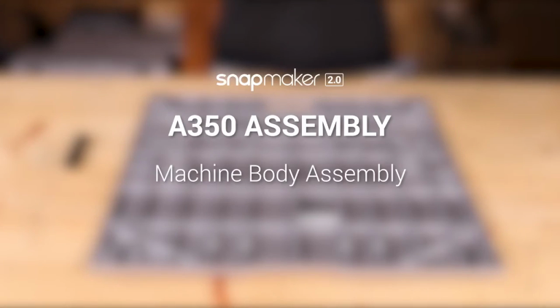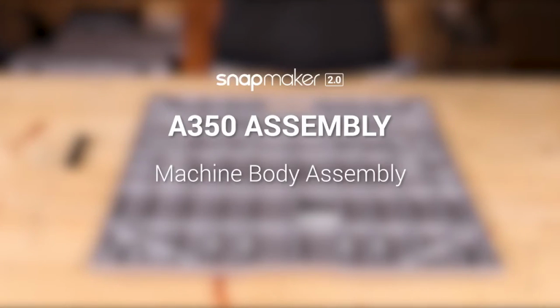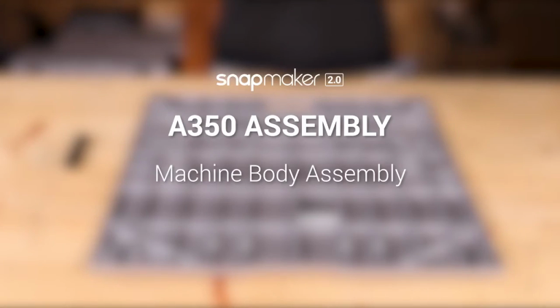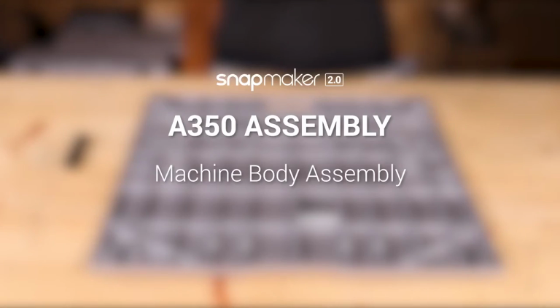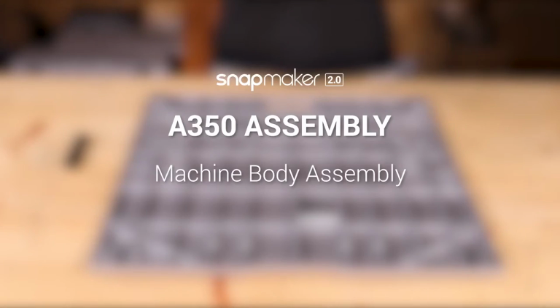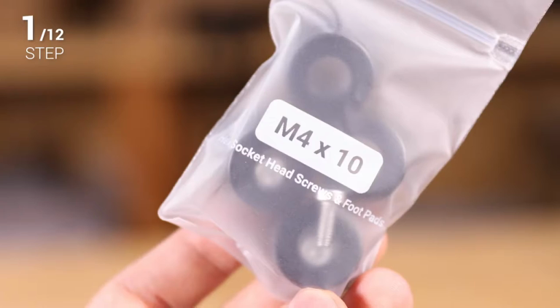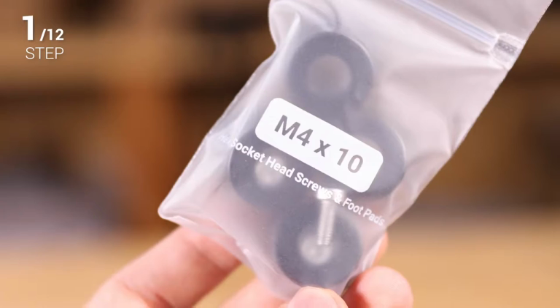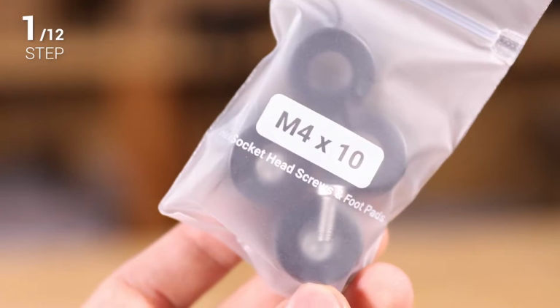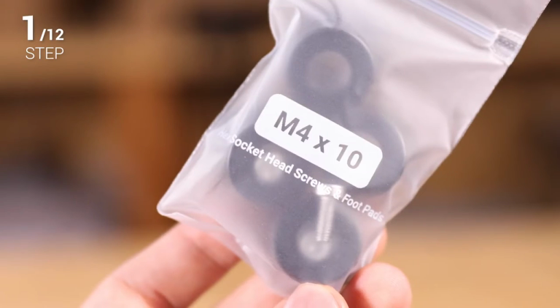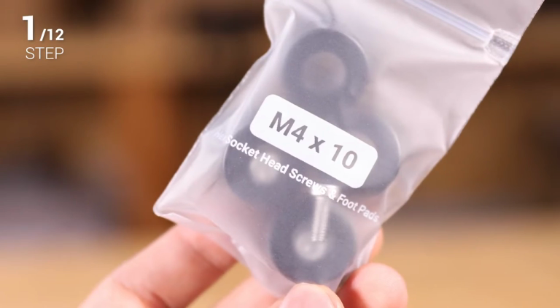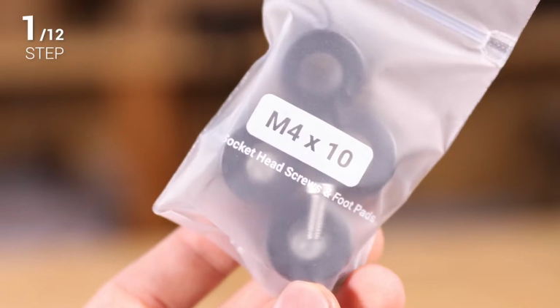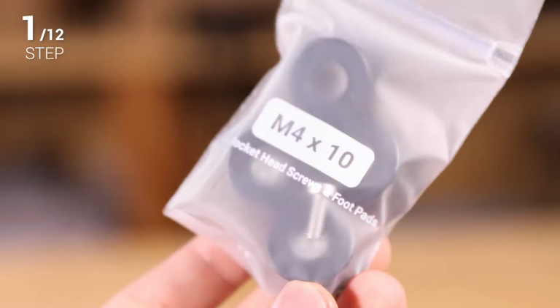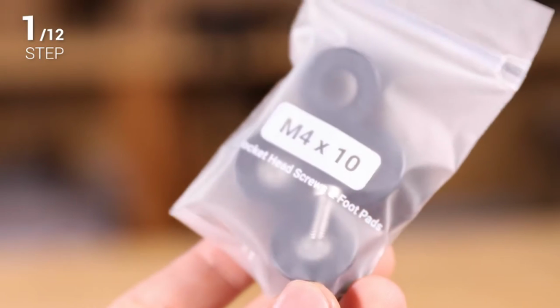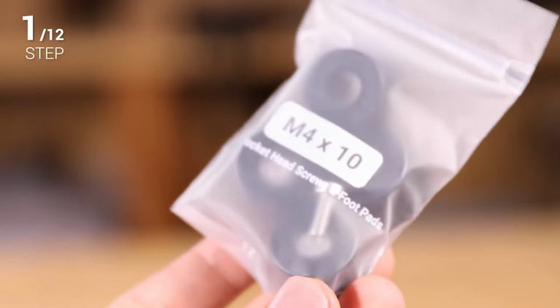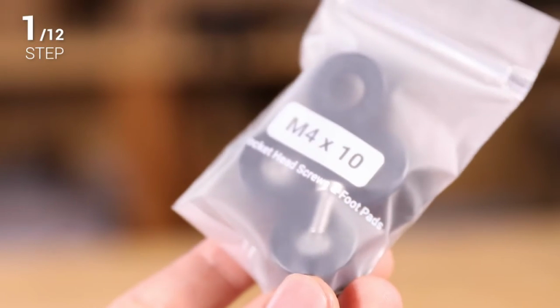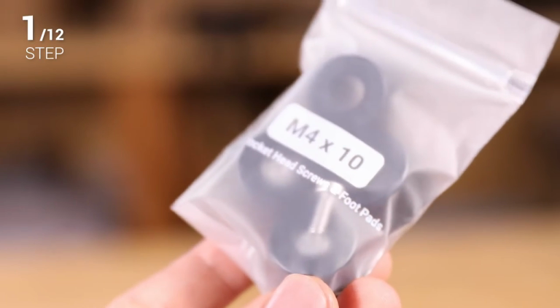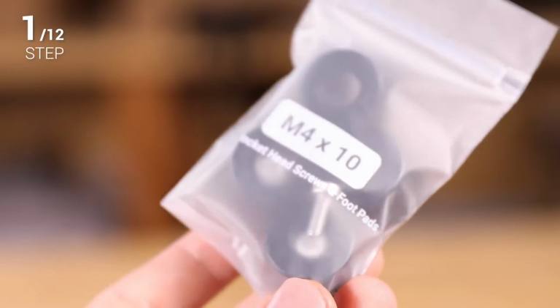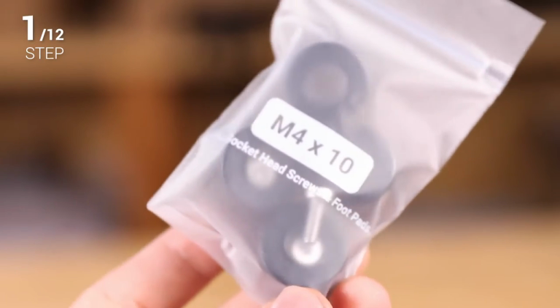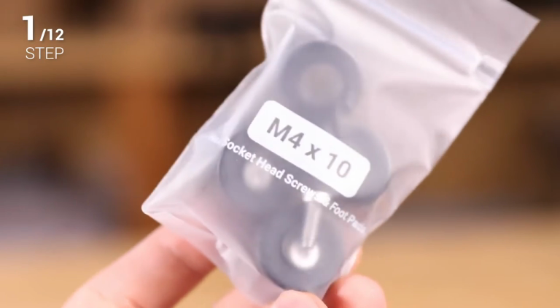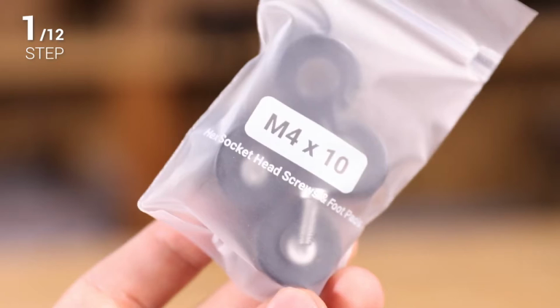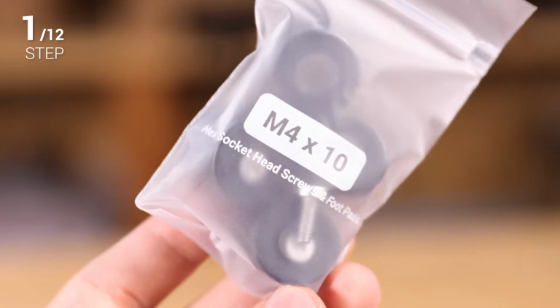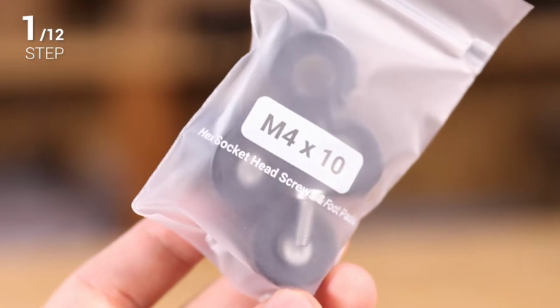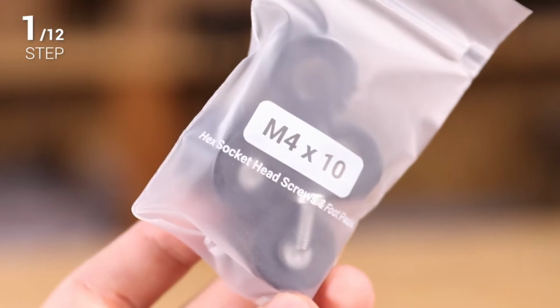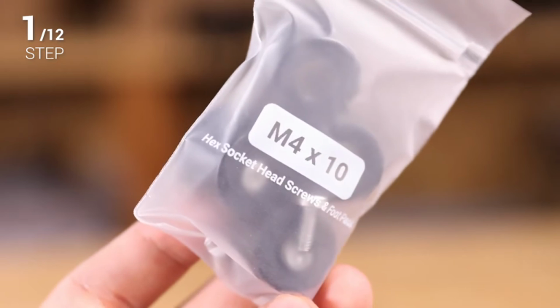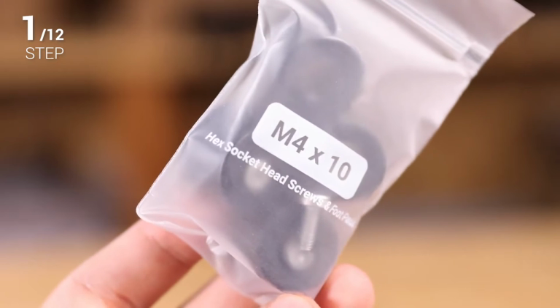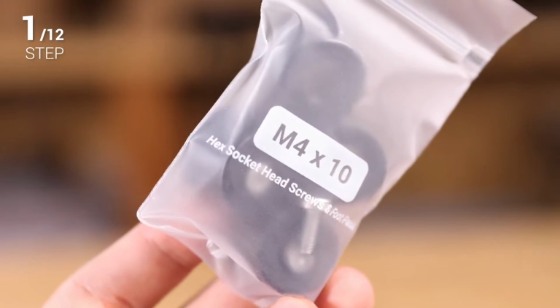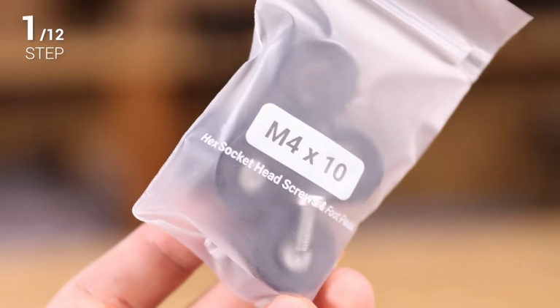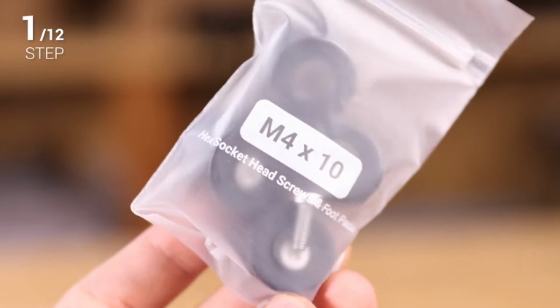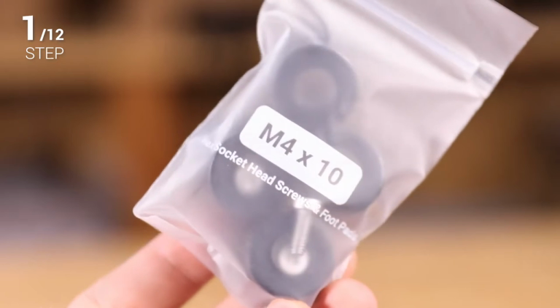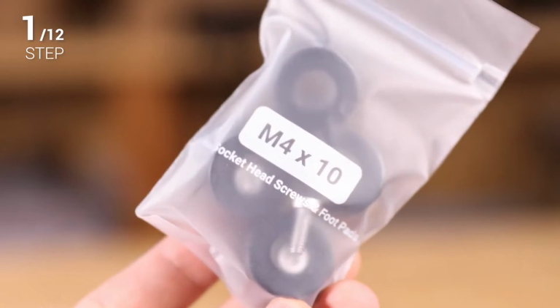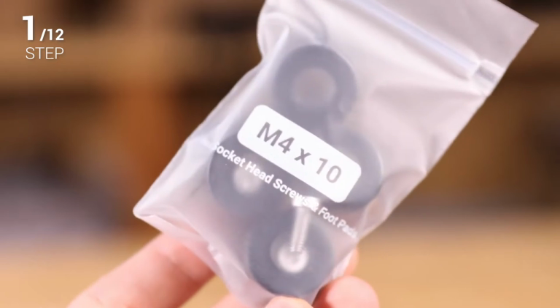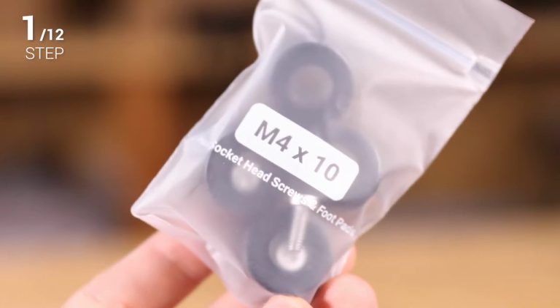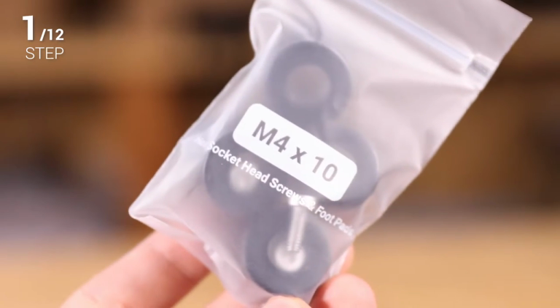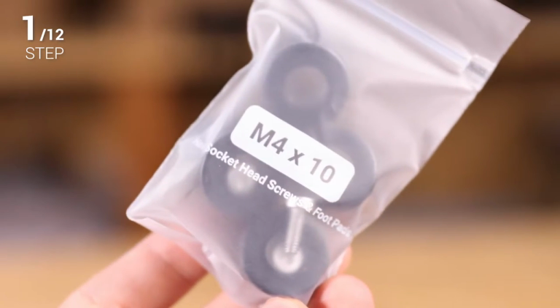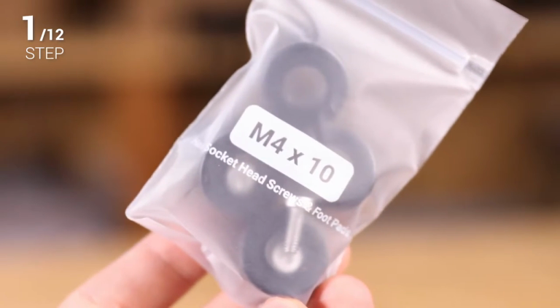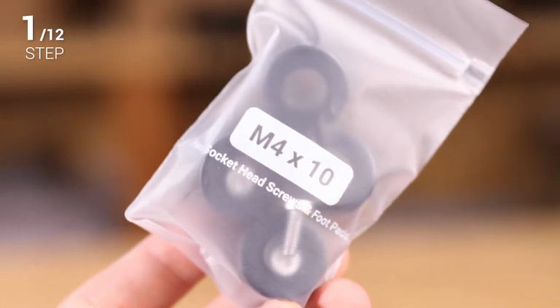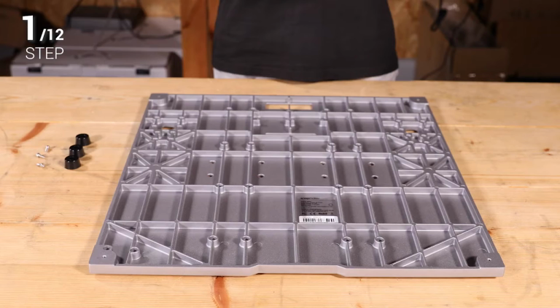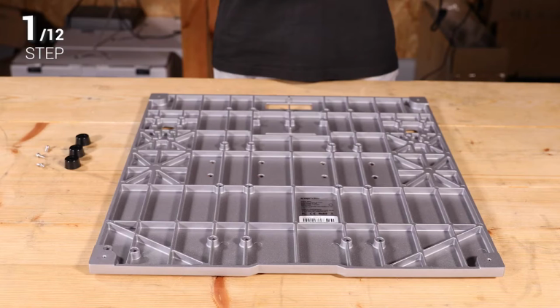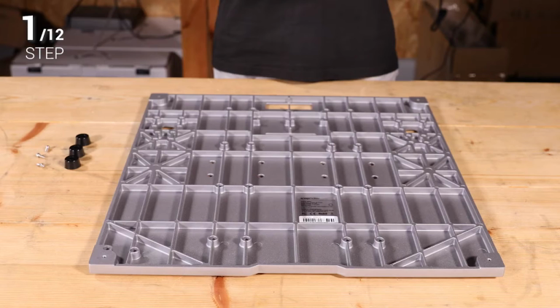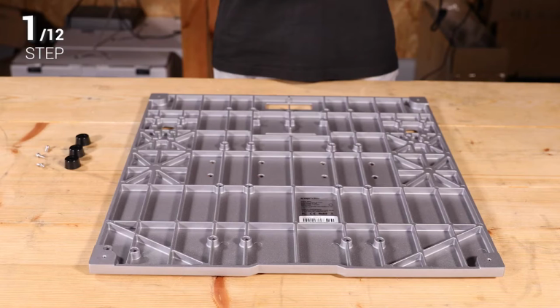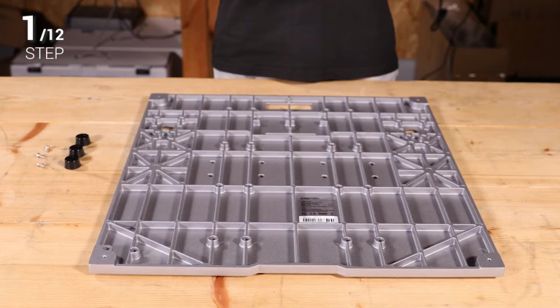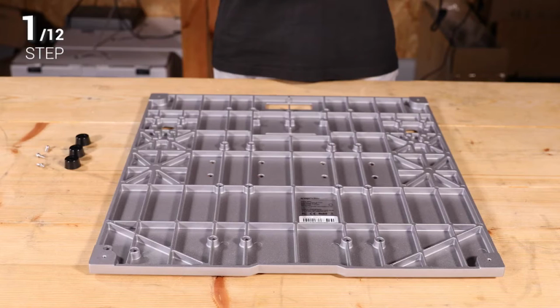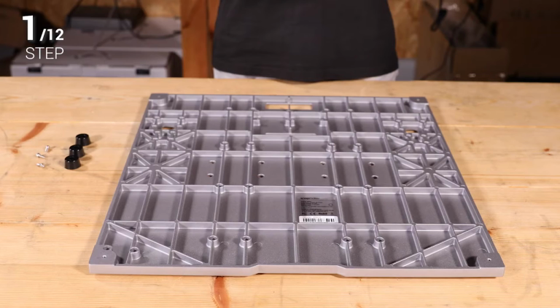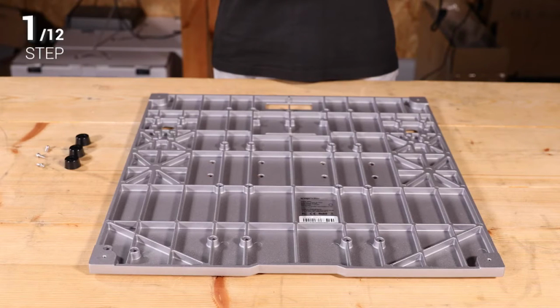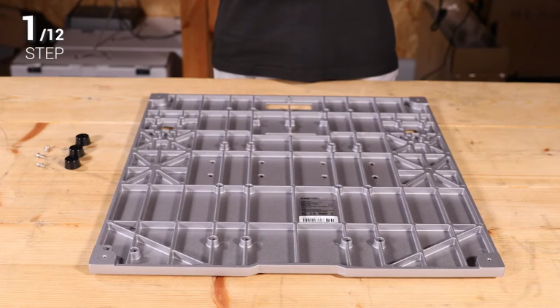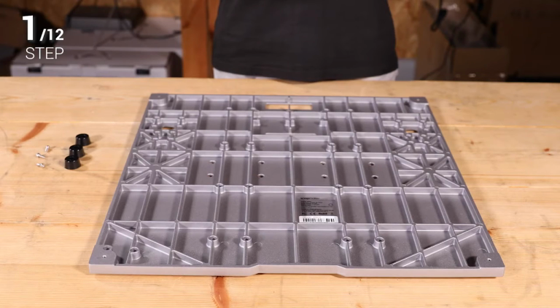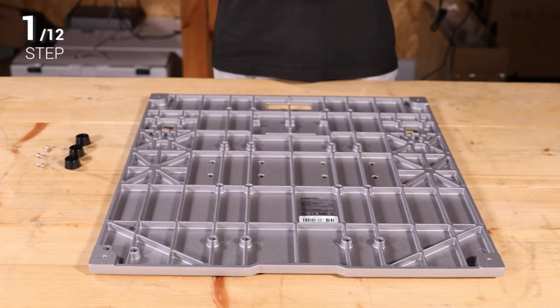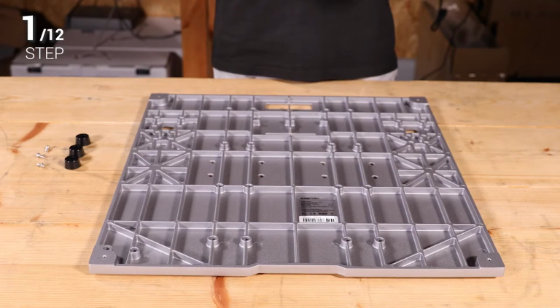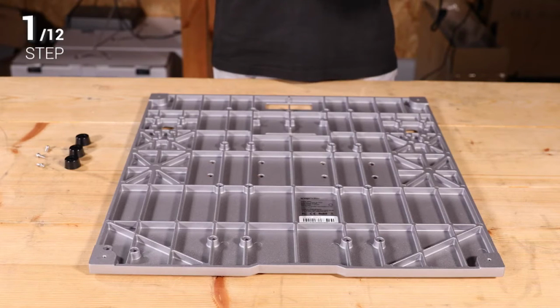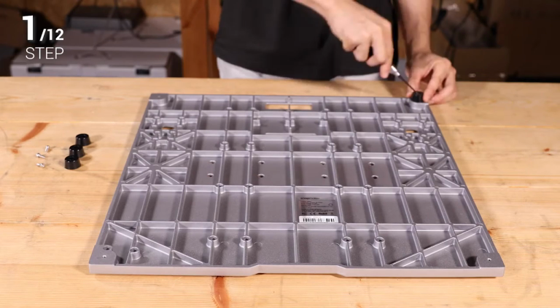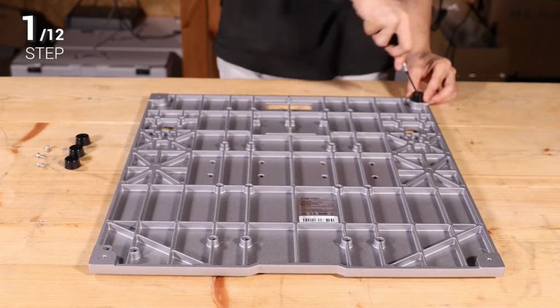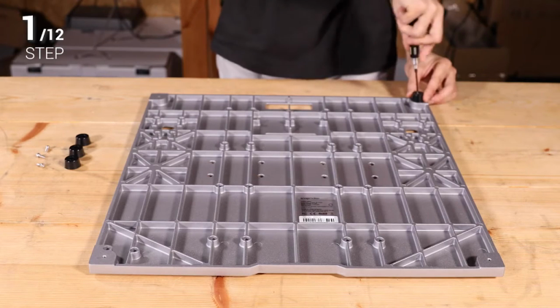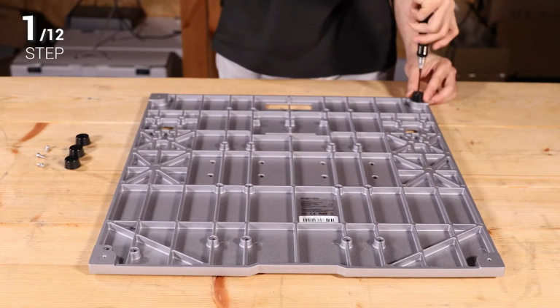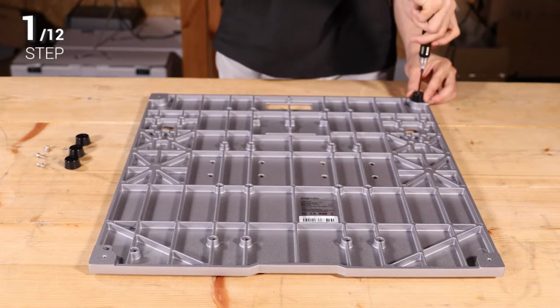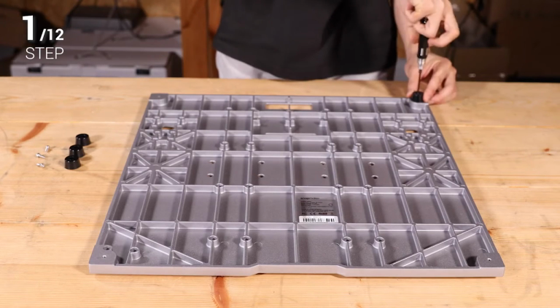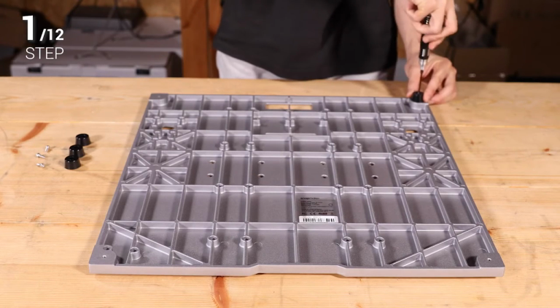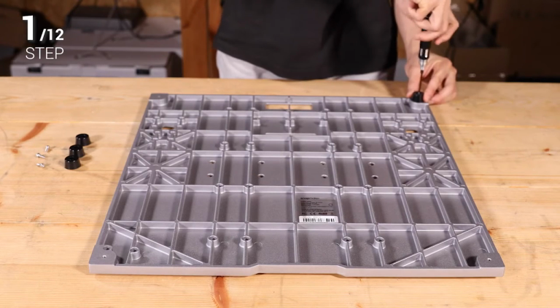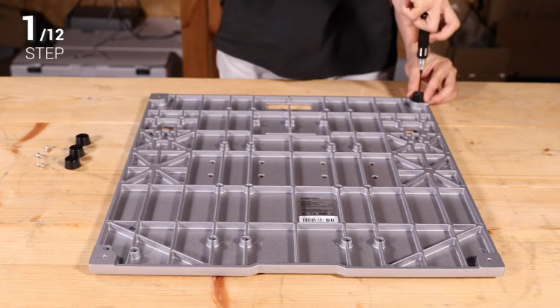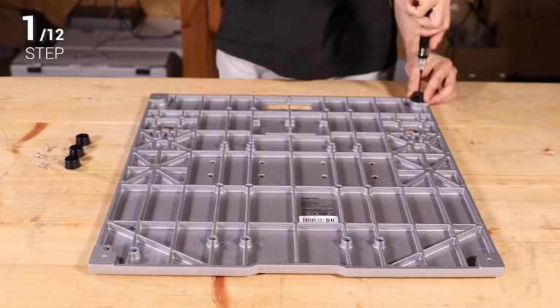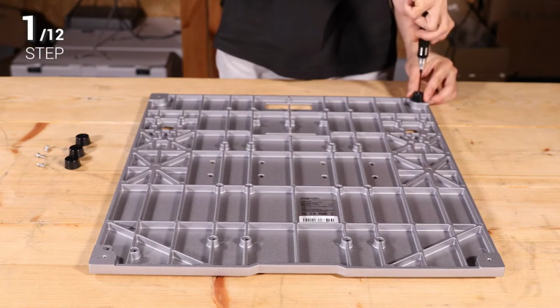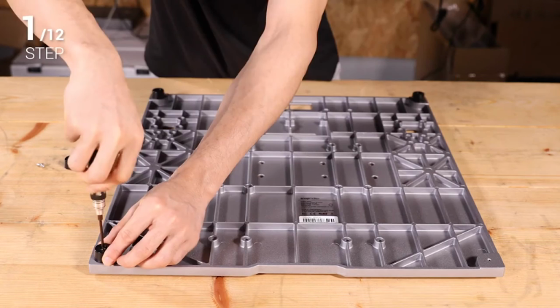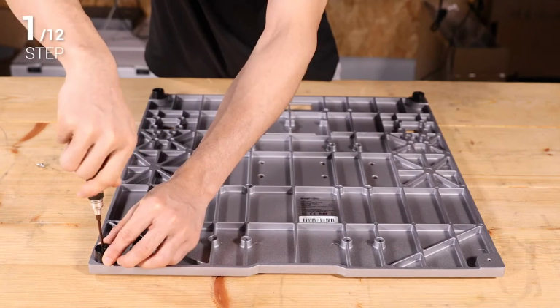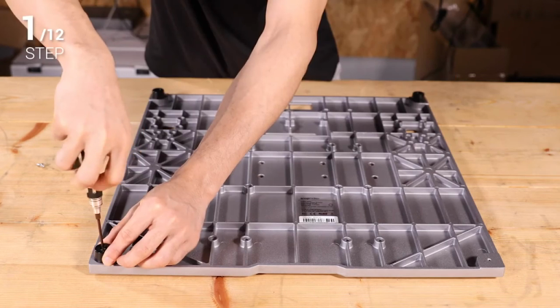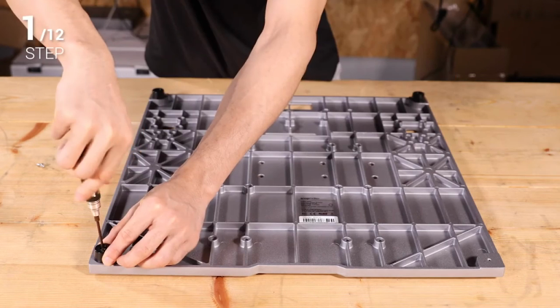Step 1. Prepare the M4 by 10 hex socket head screws. Turn the base plate upside down and install the 4 feet.